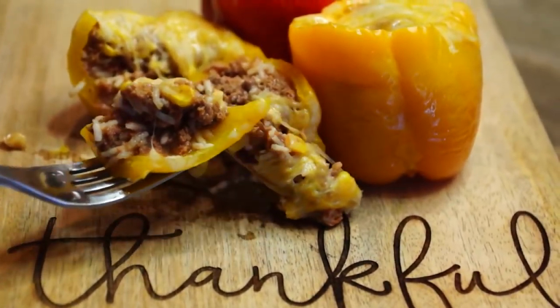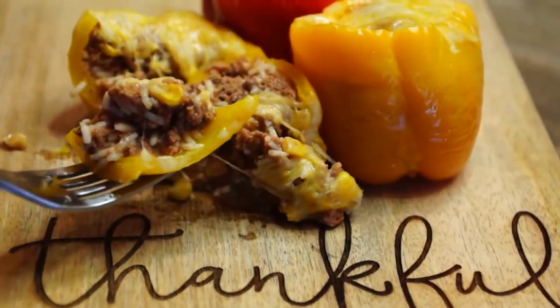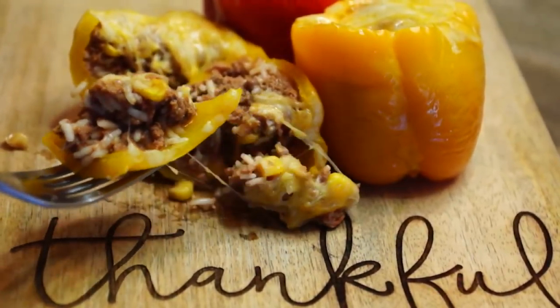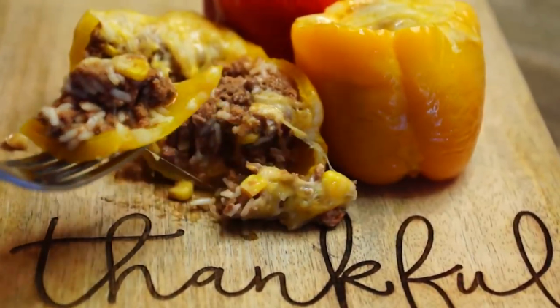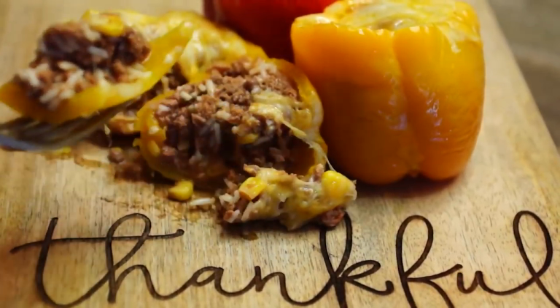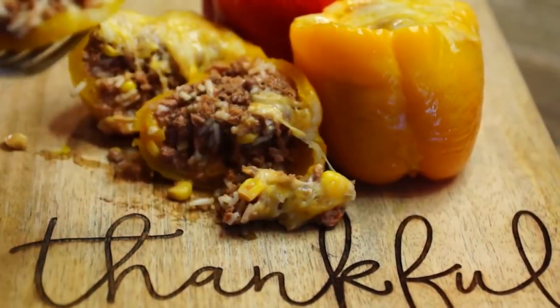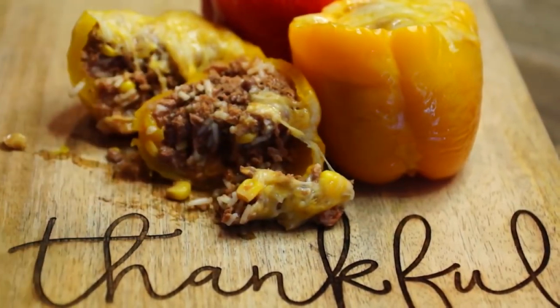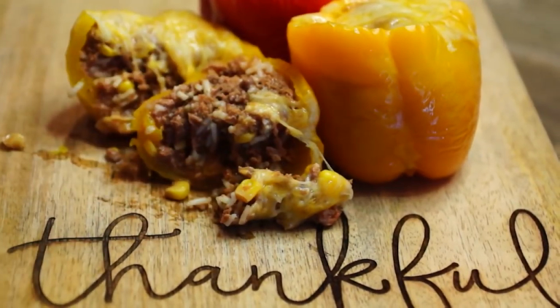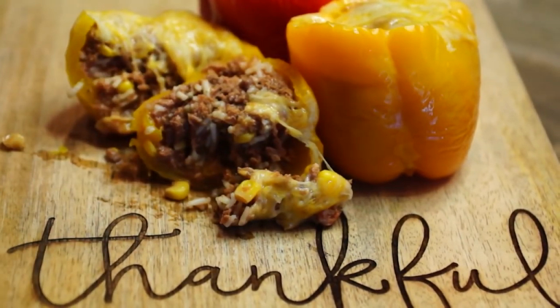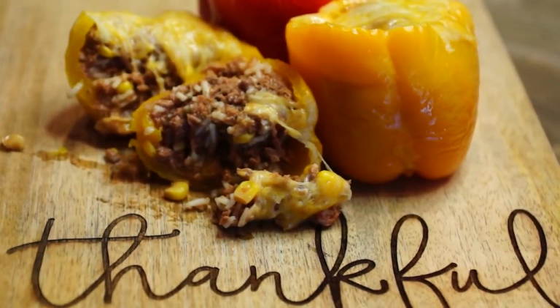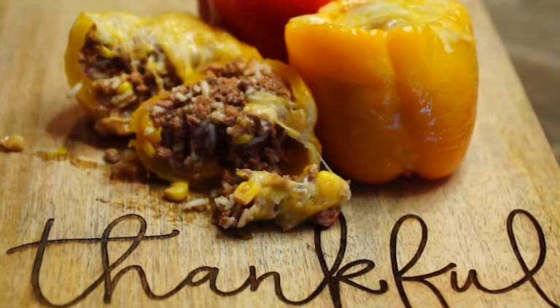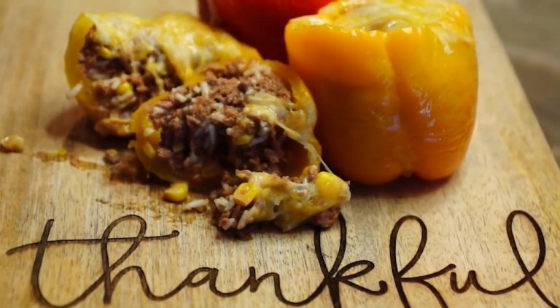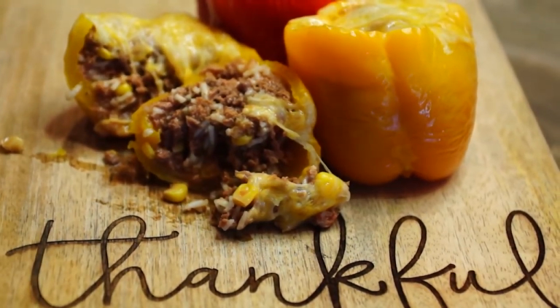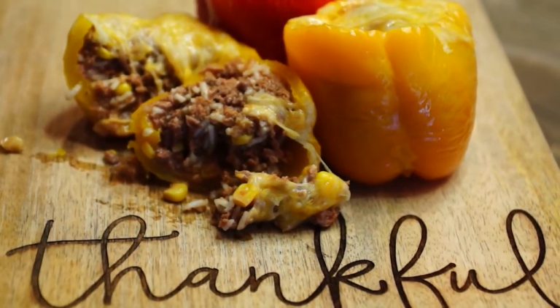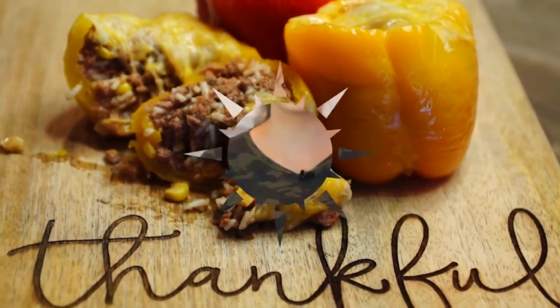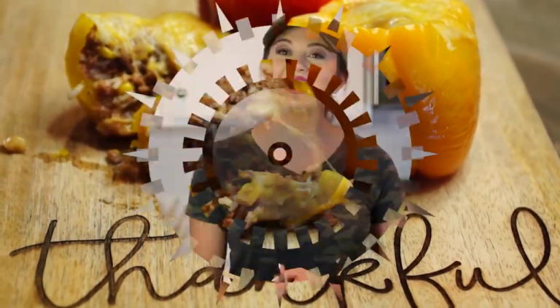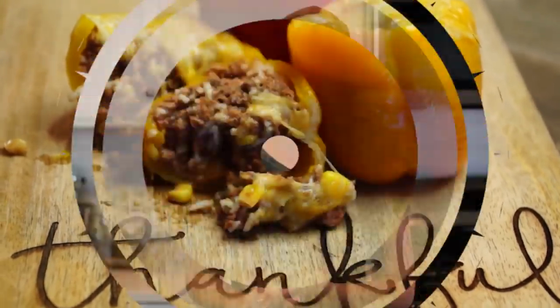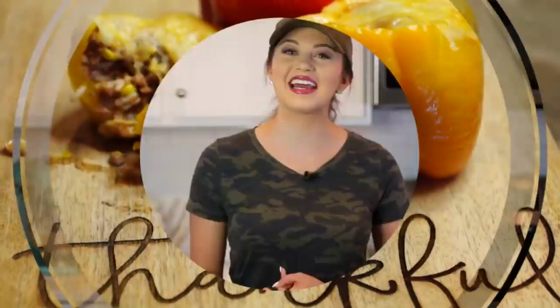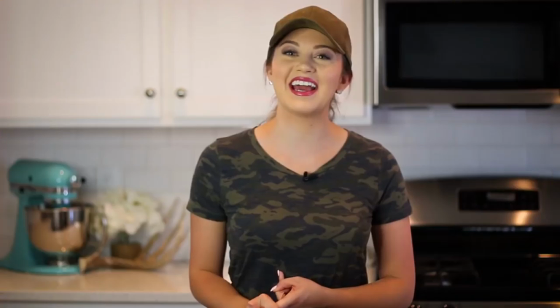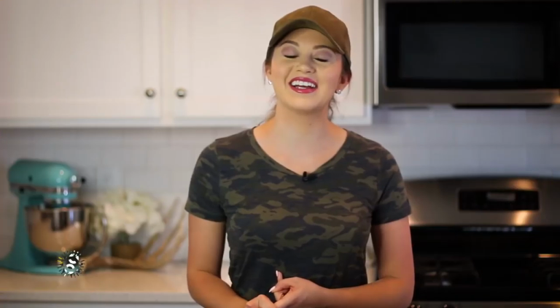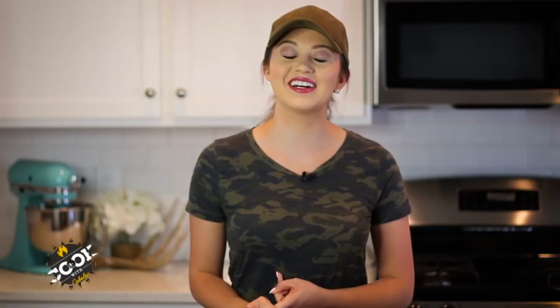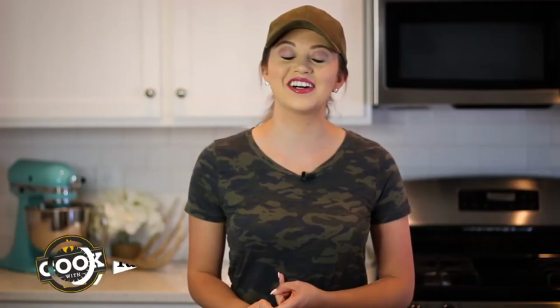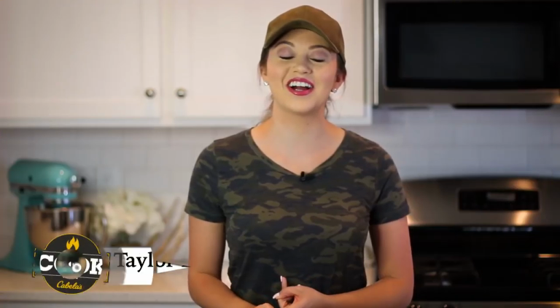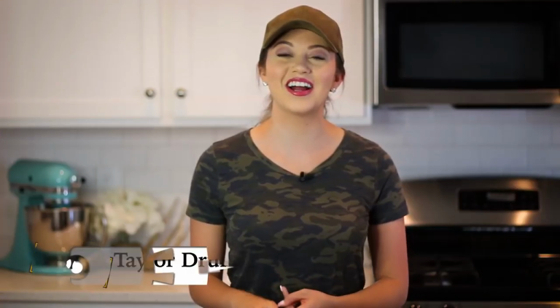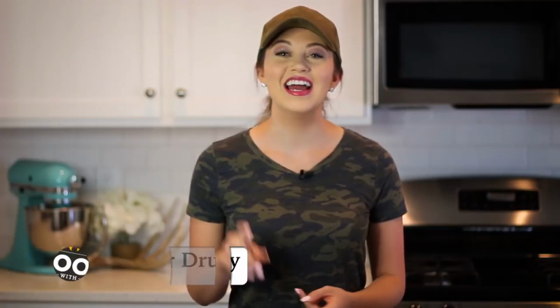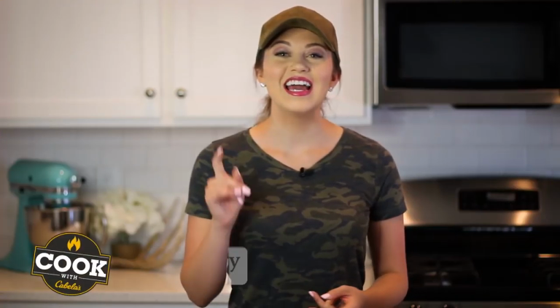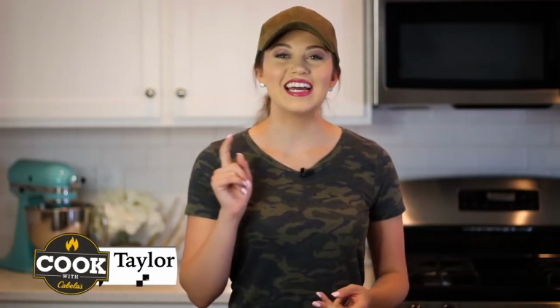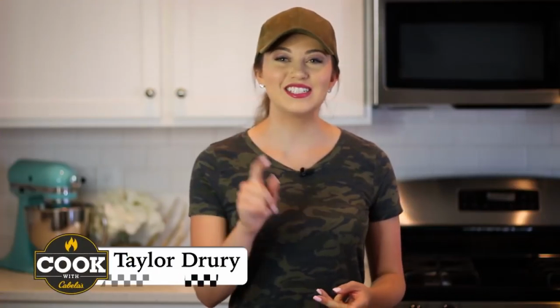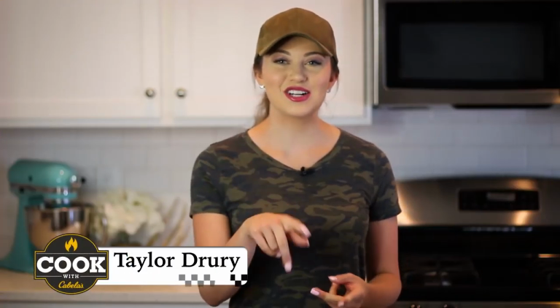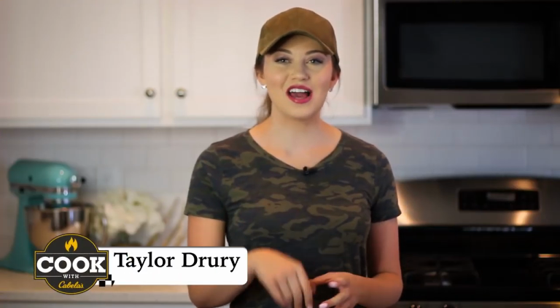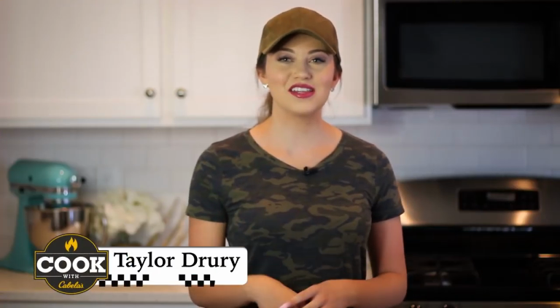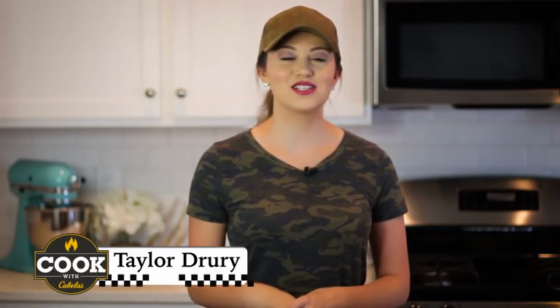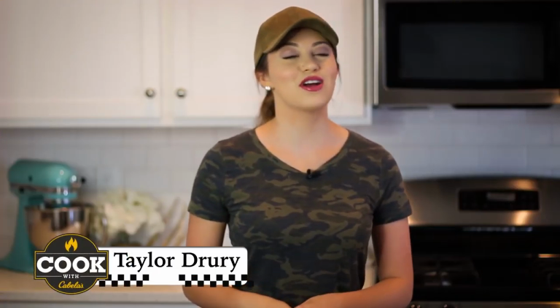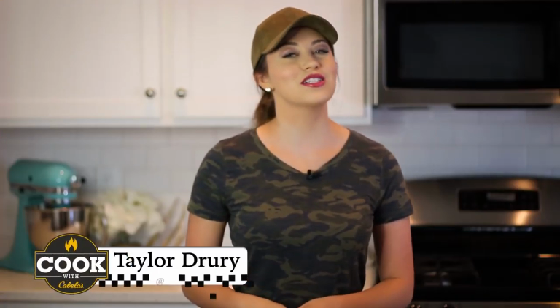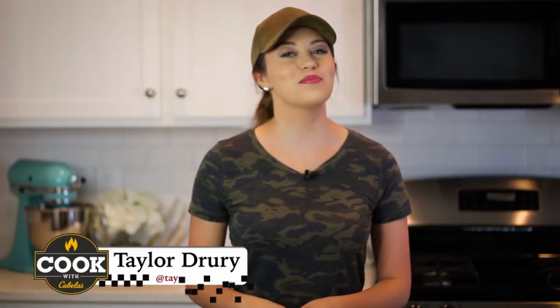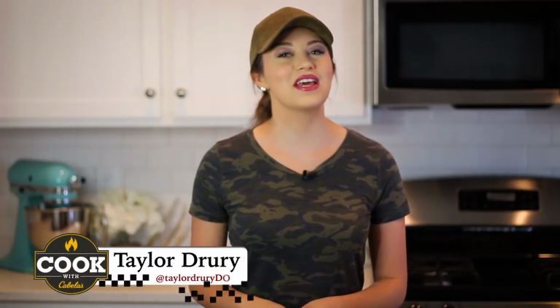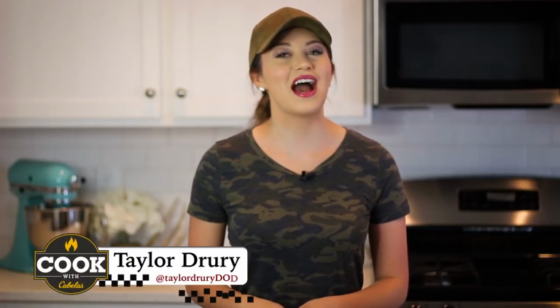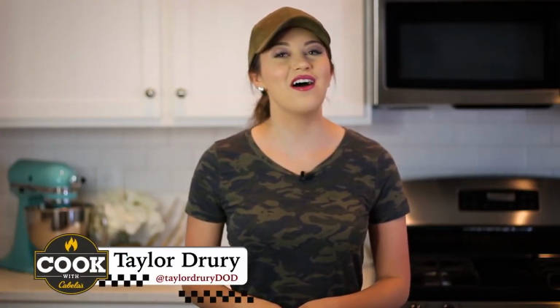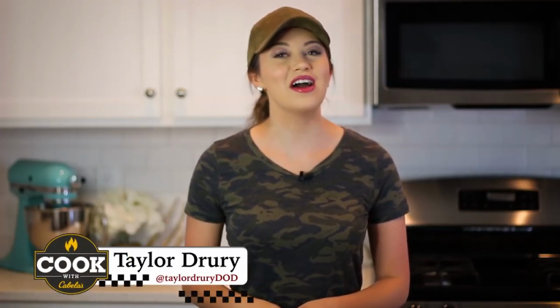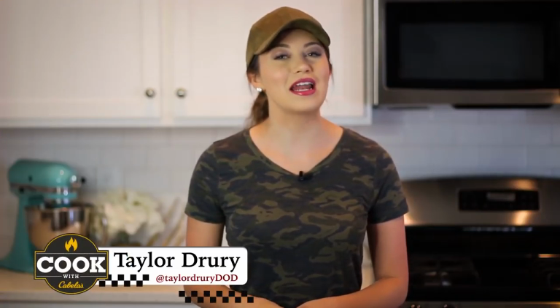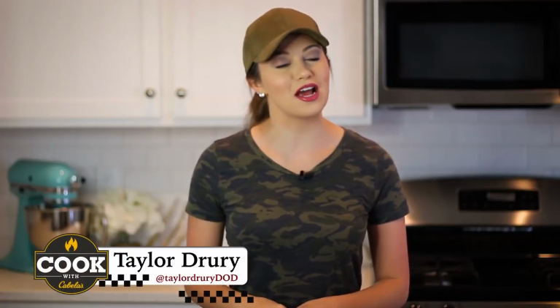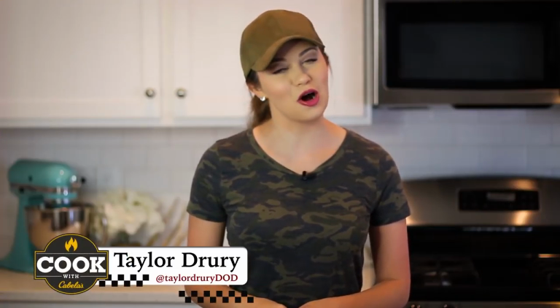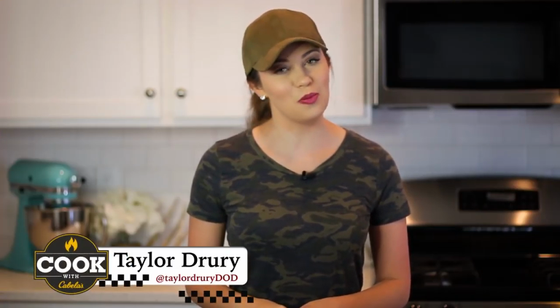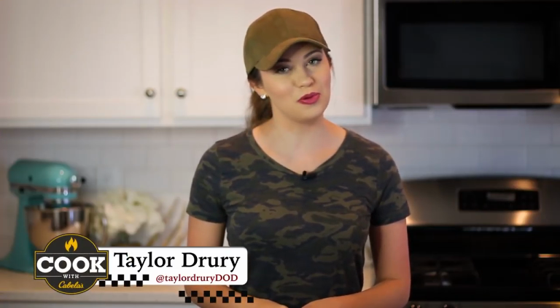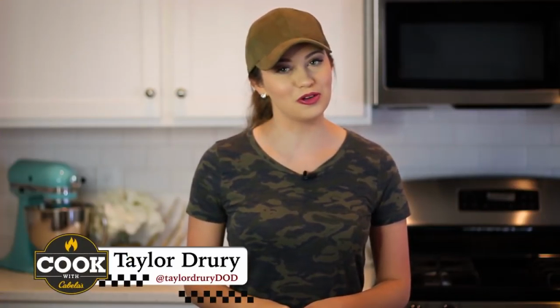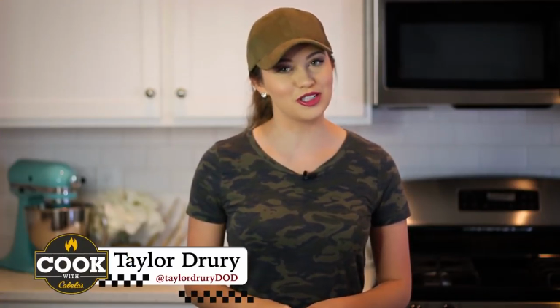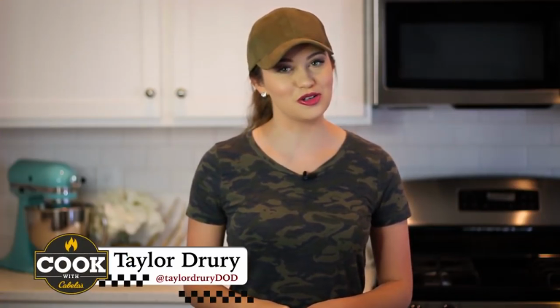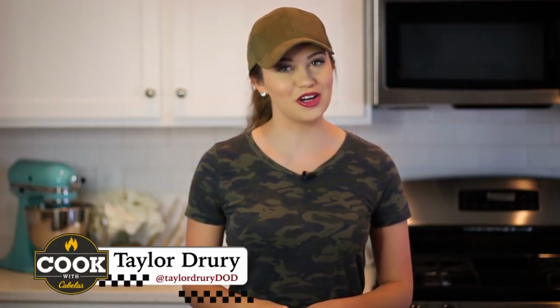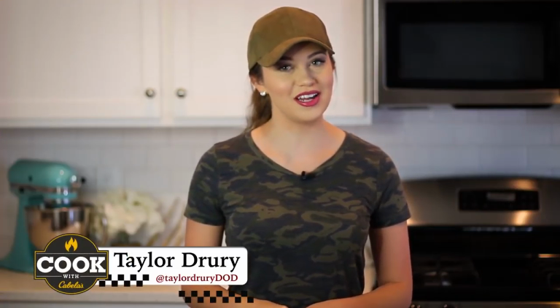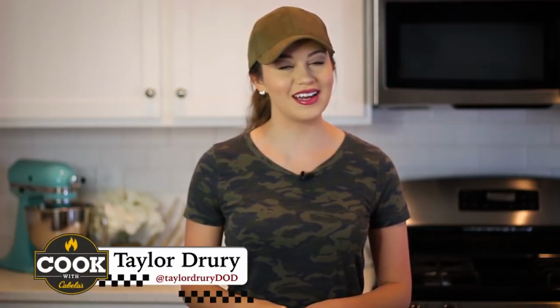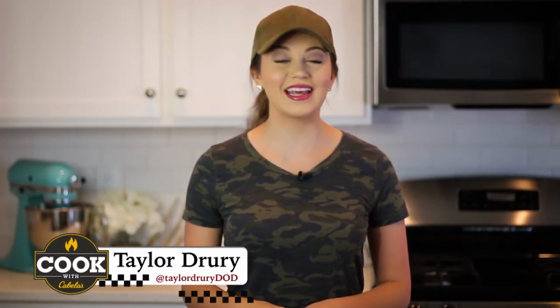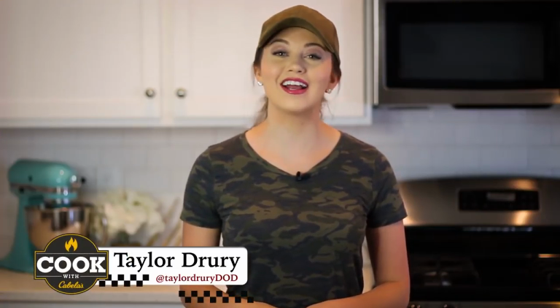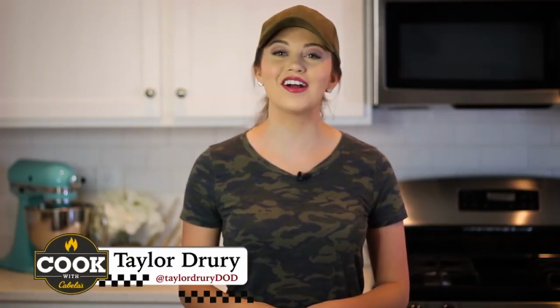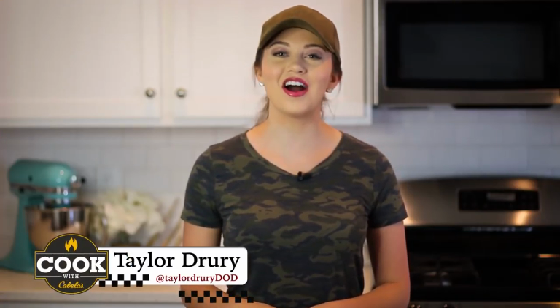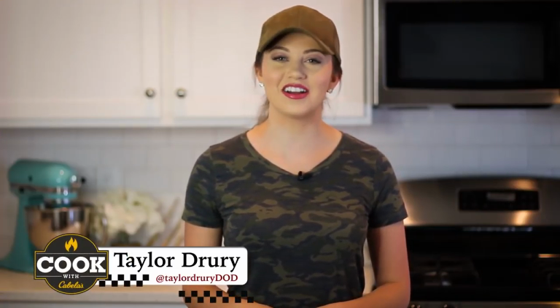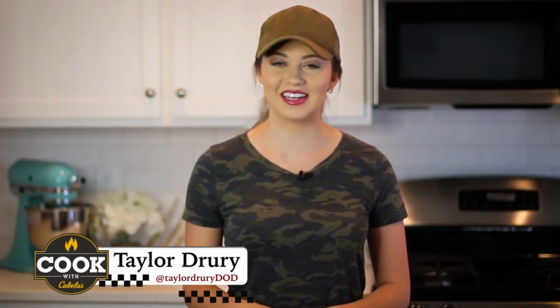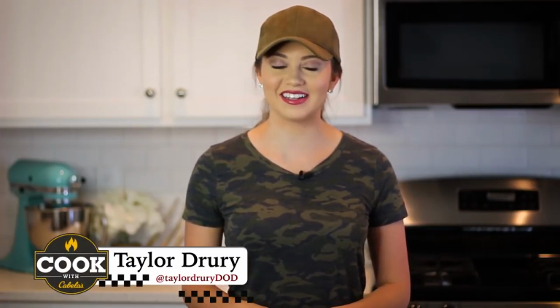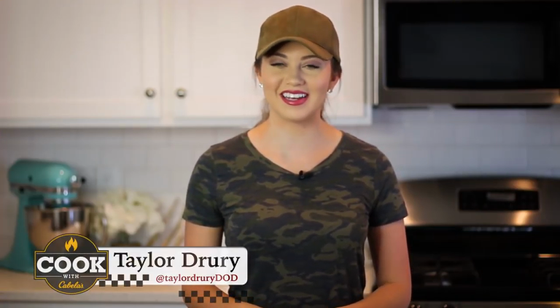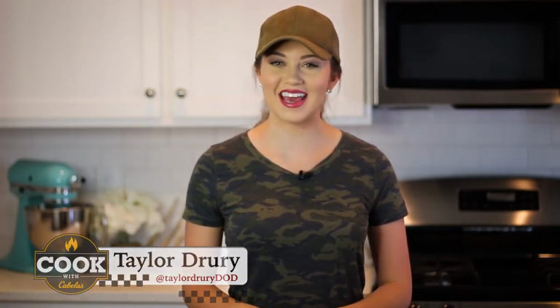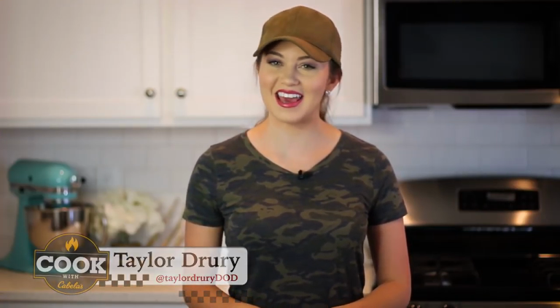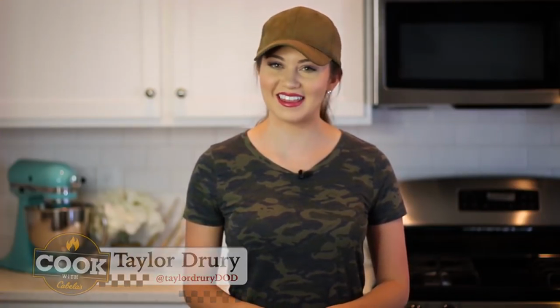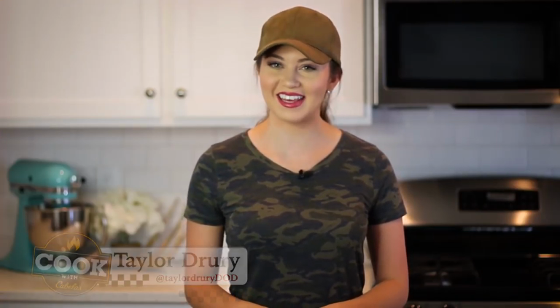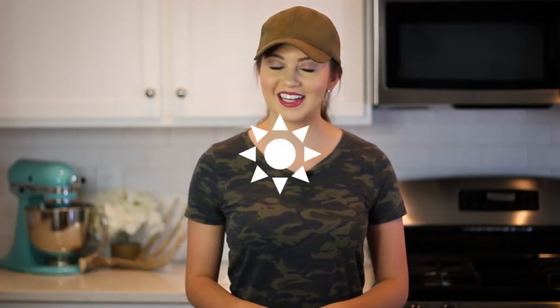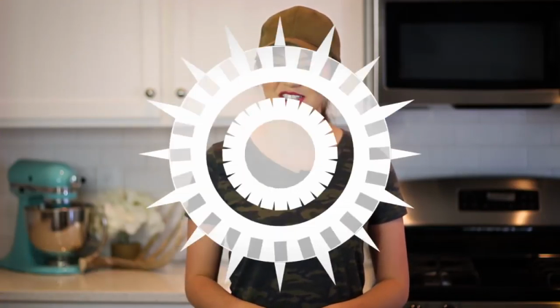So go get some peppers, get a can cooker, and try this recipe out. I hope you enjoyed it here on Killing It in the Kitchen.